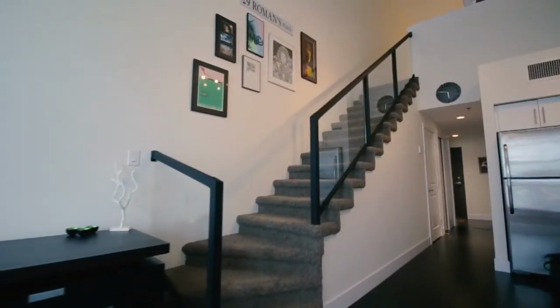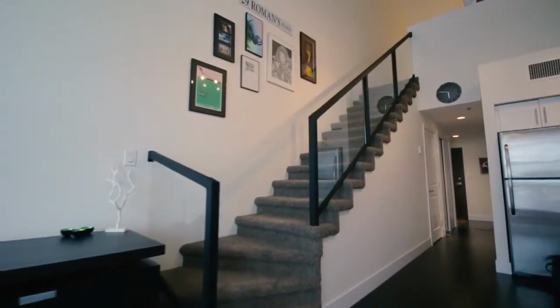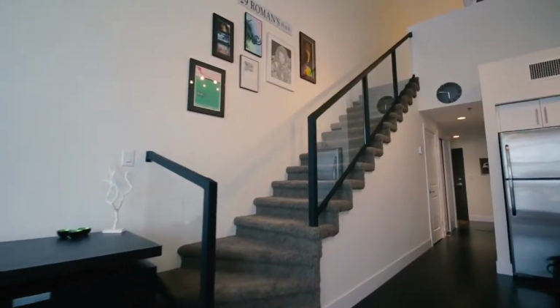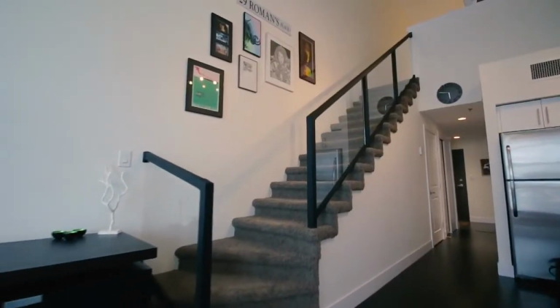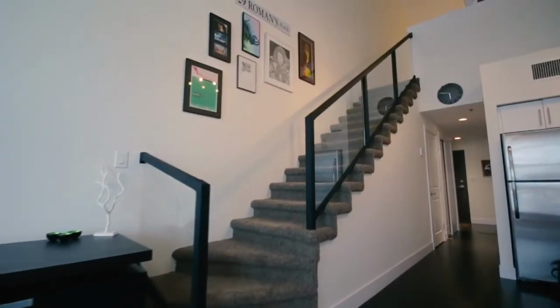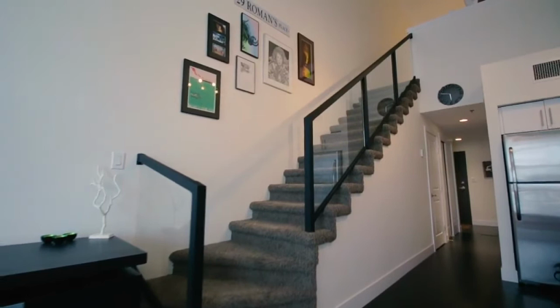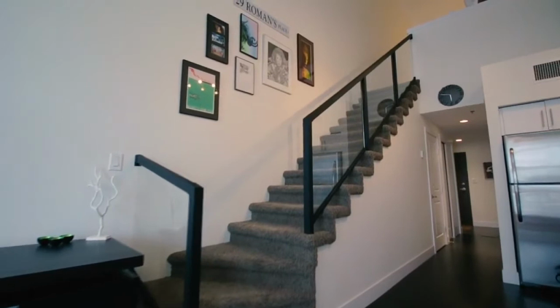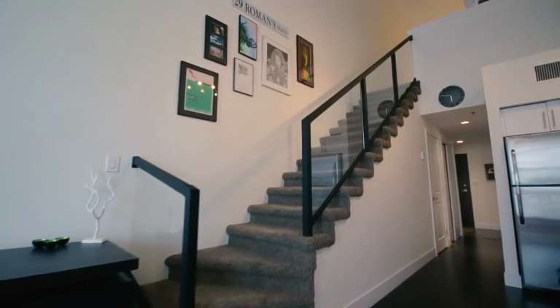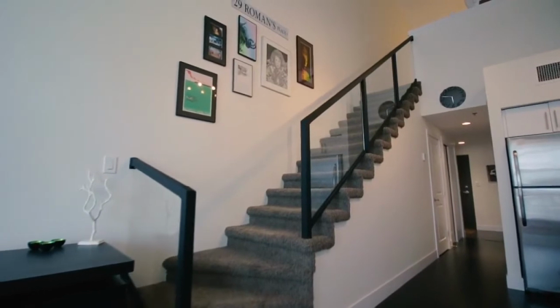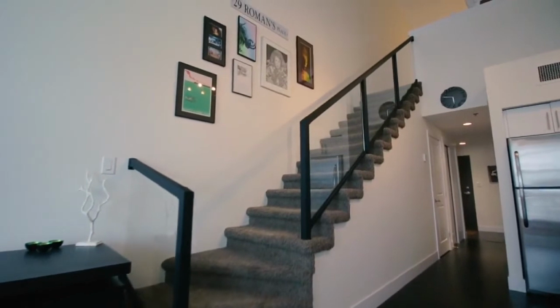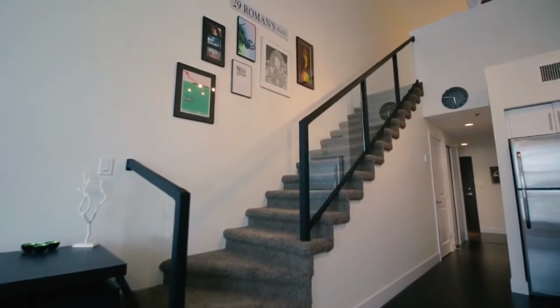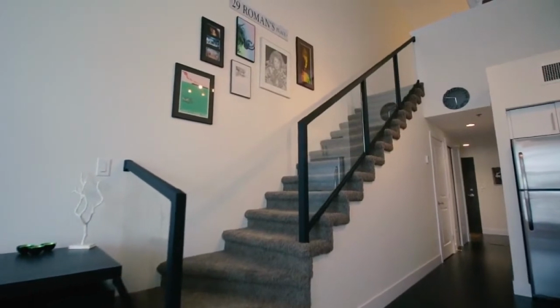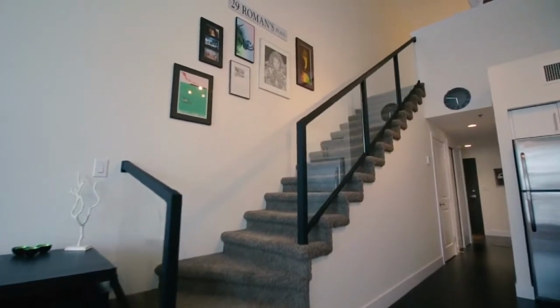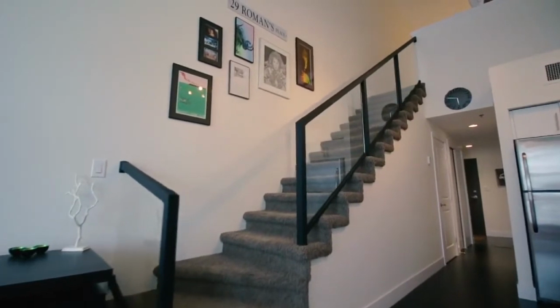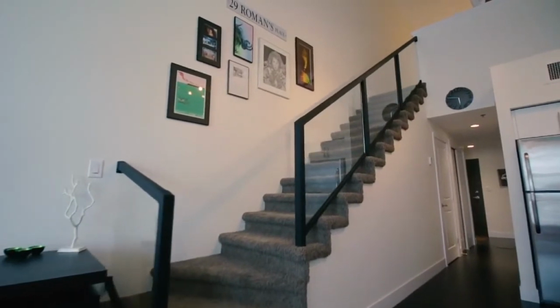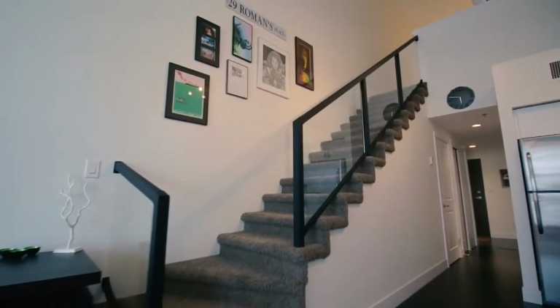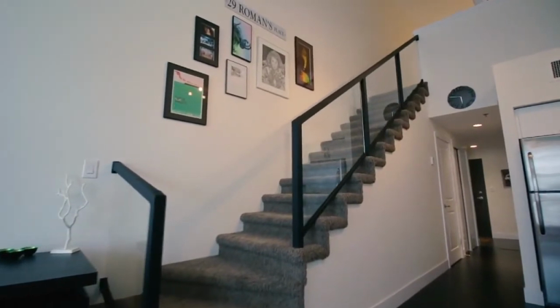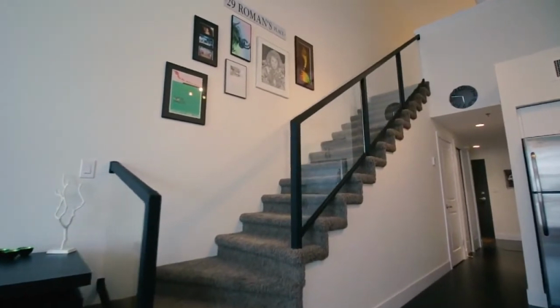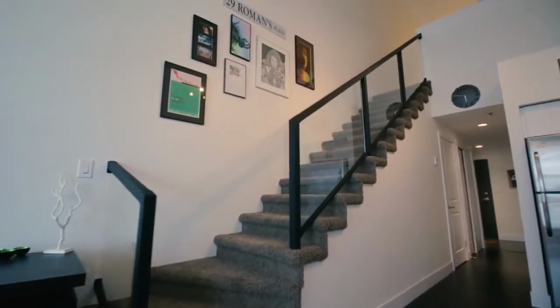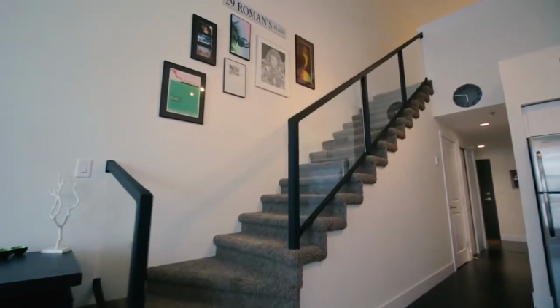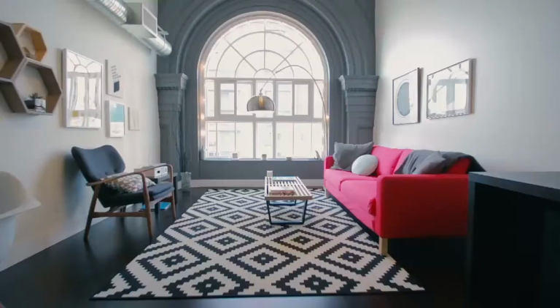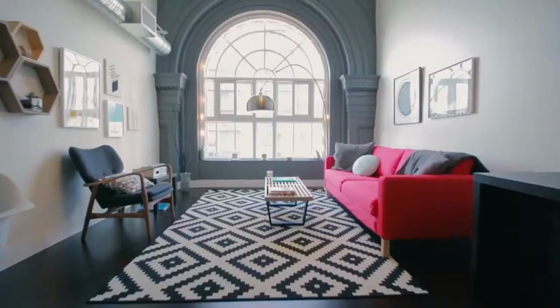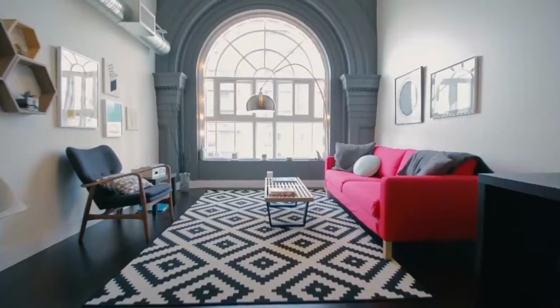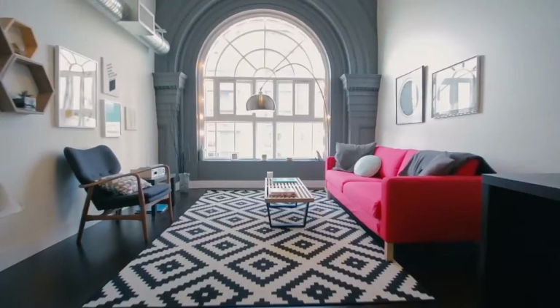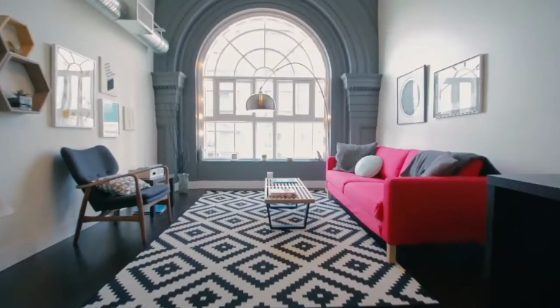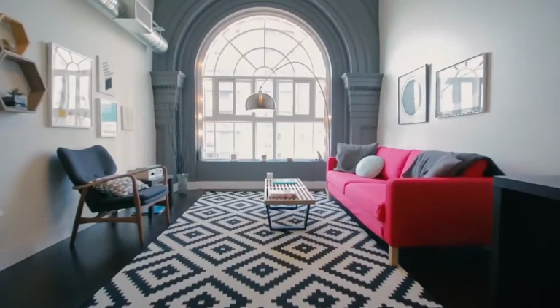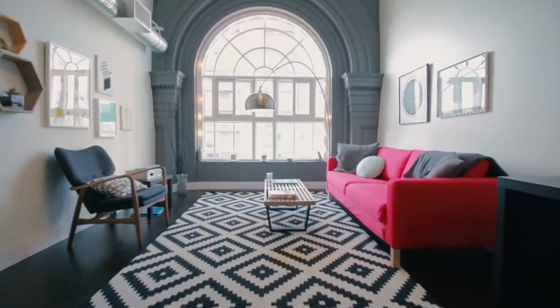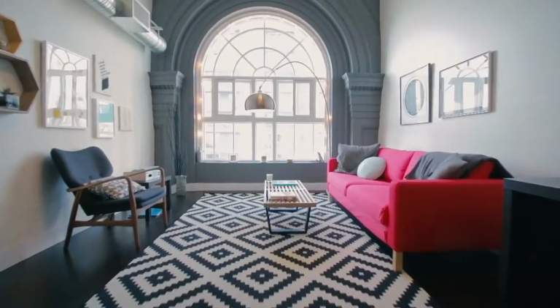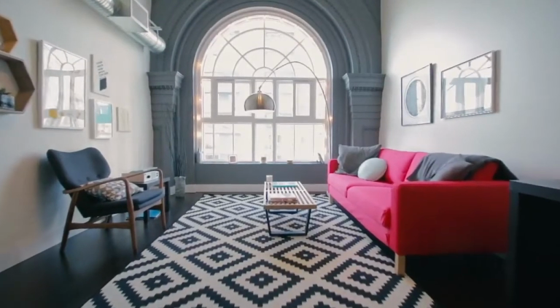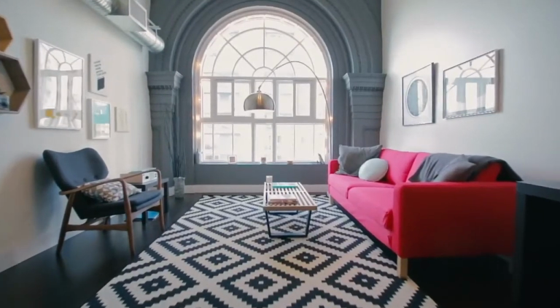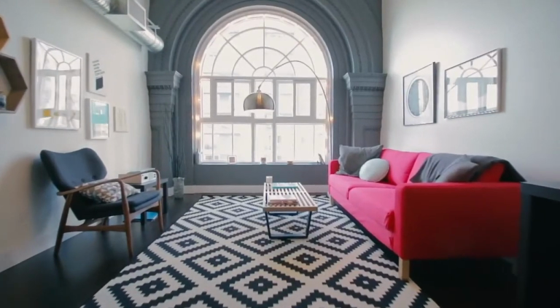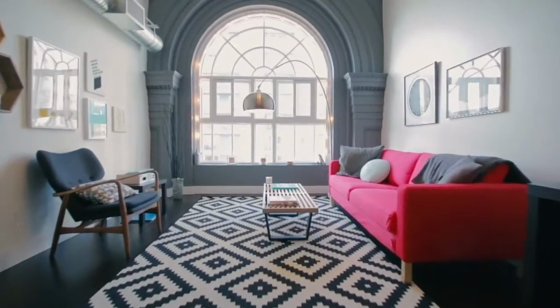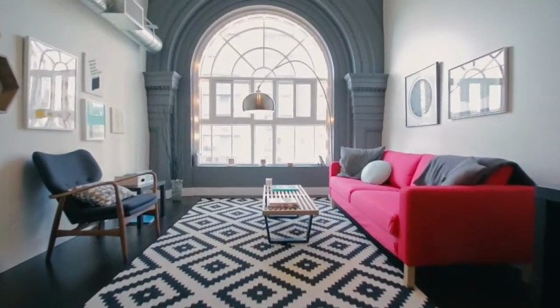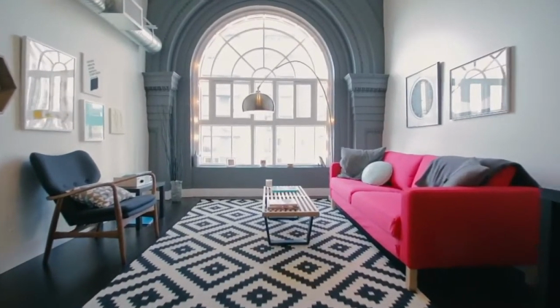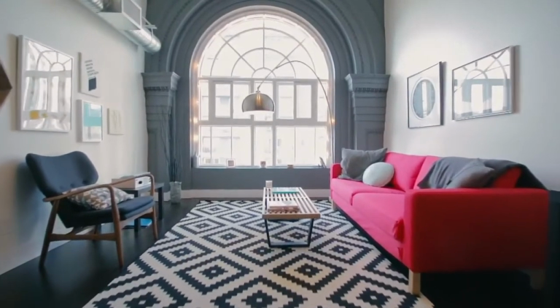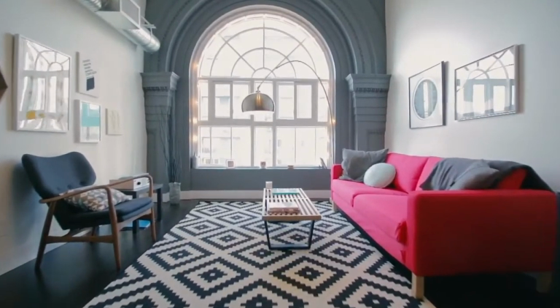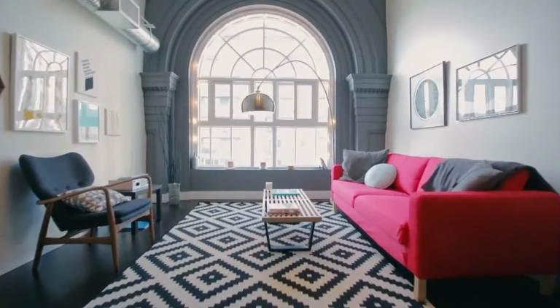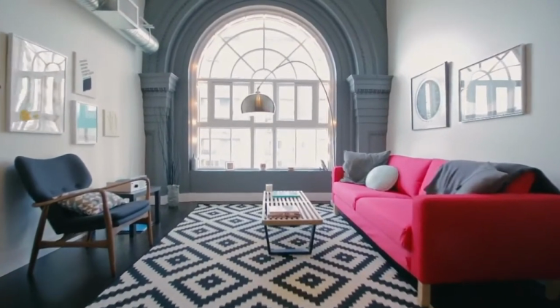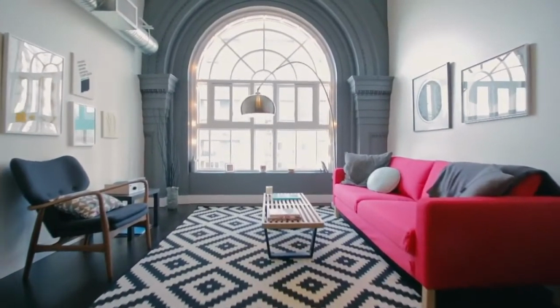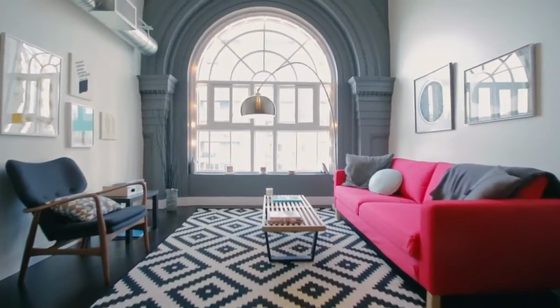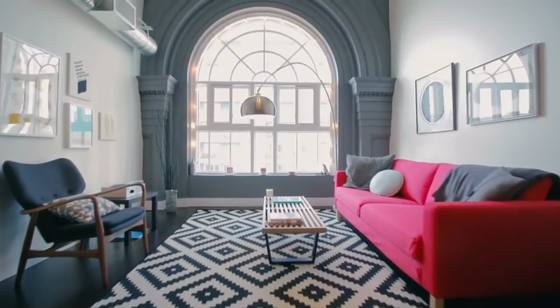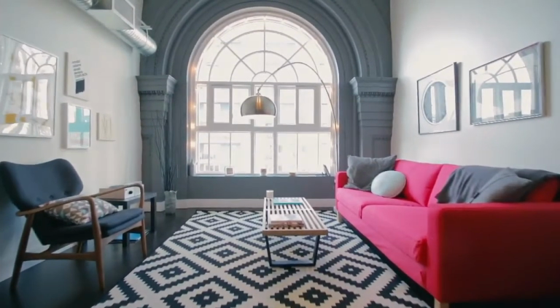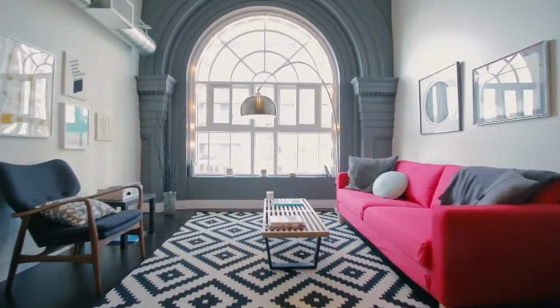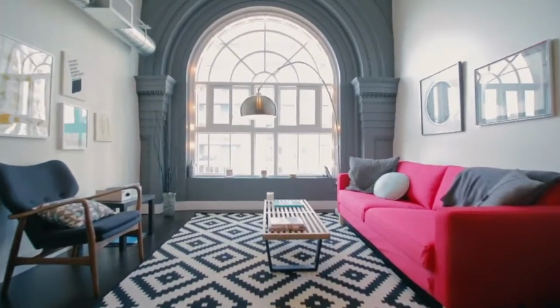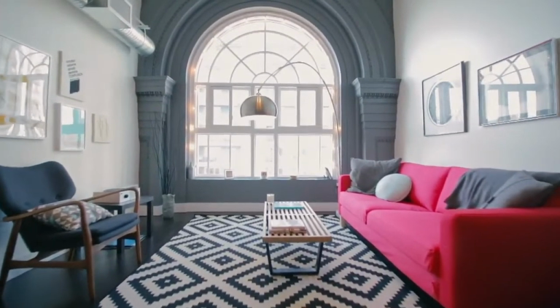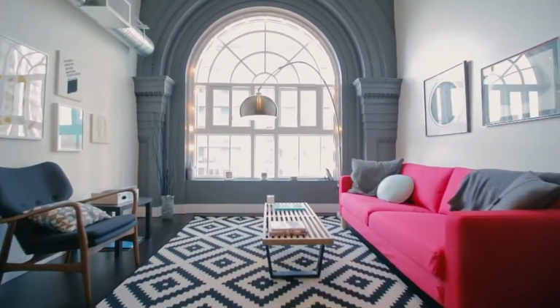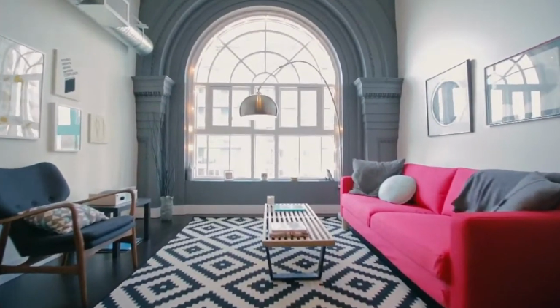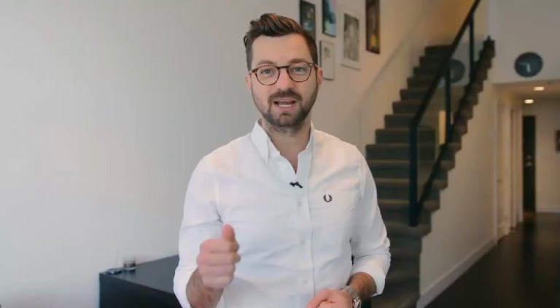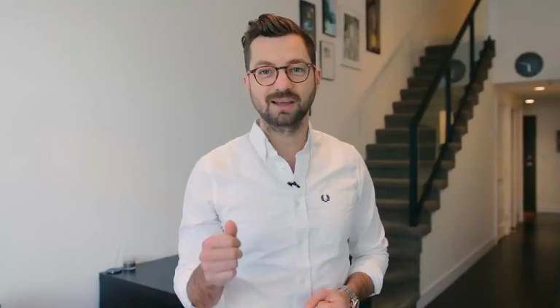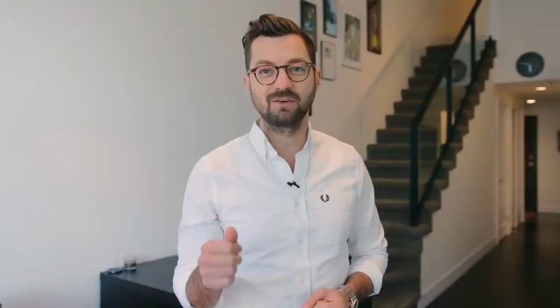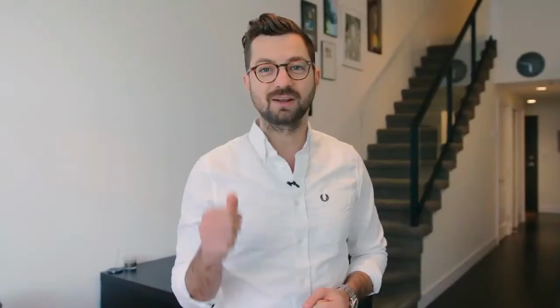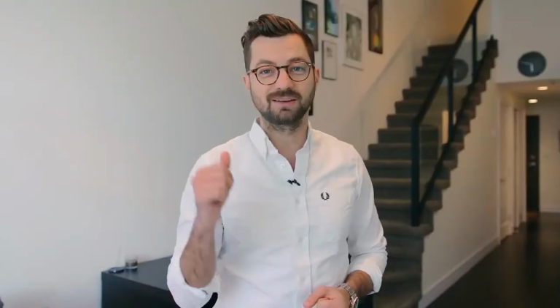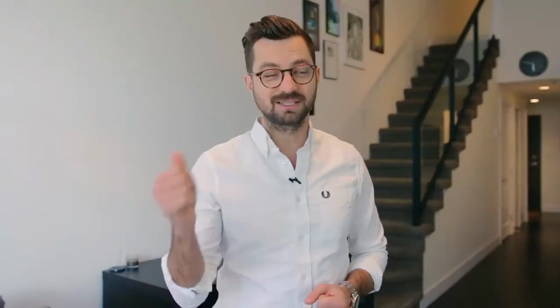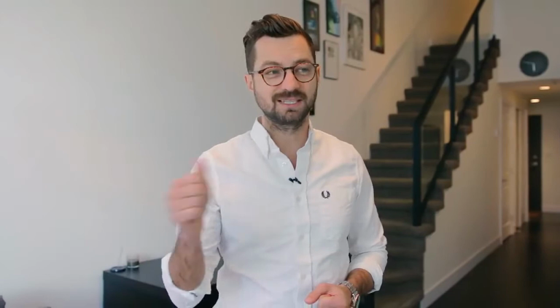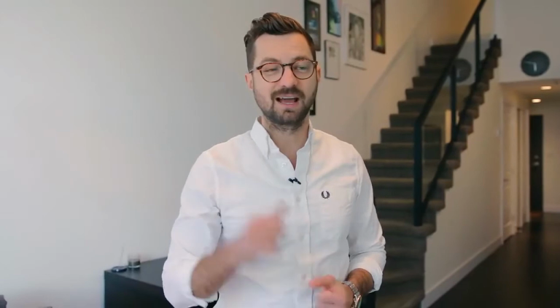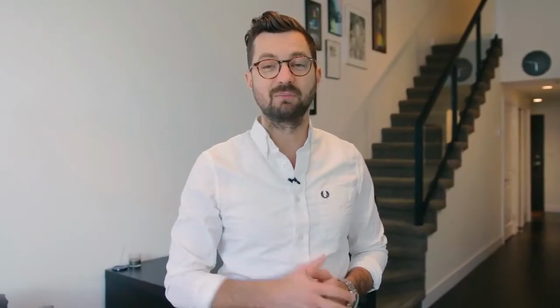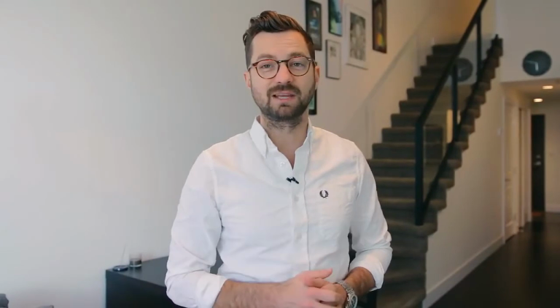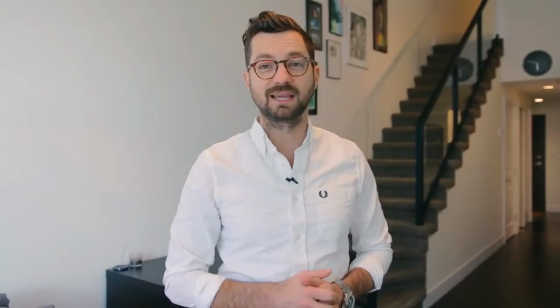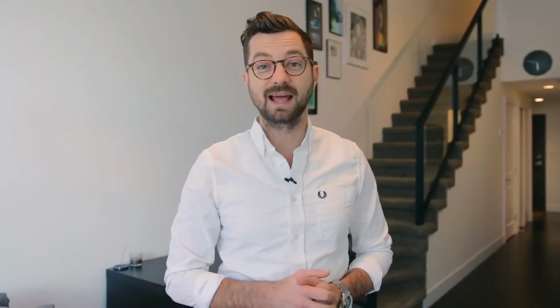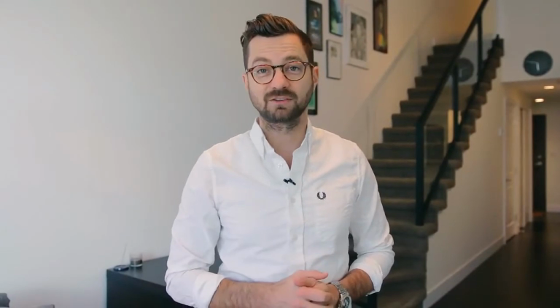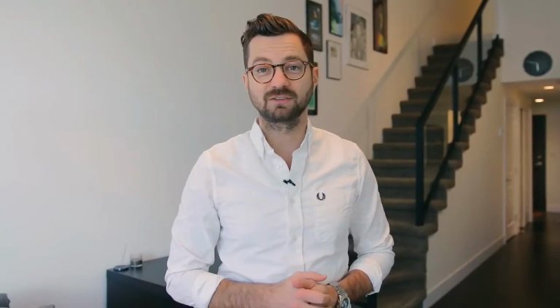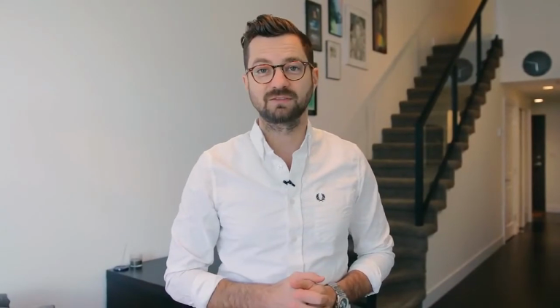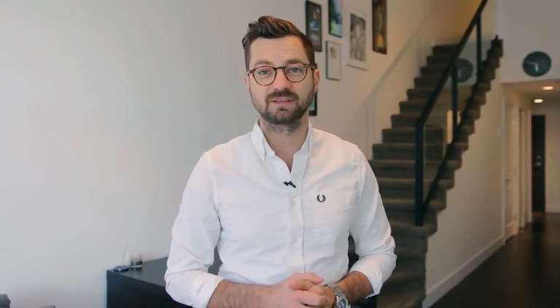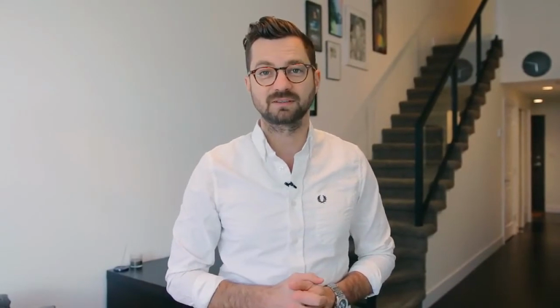Really high ceilings, probably almost 30 feet high, and this is one I want you to come and check out and see how big it actually feels.